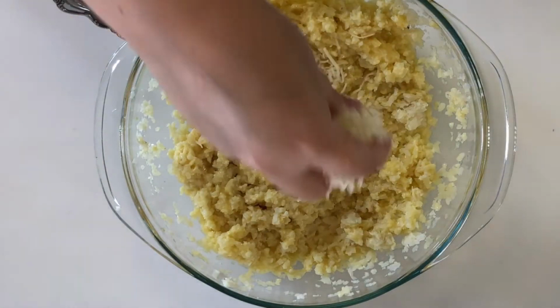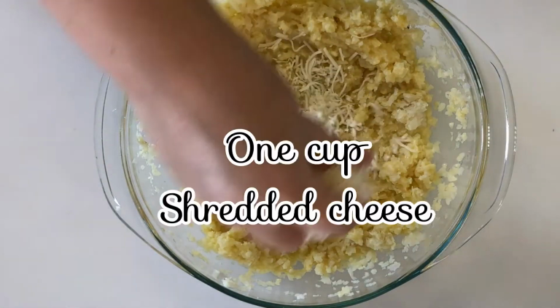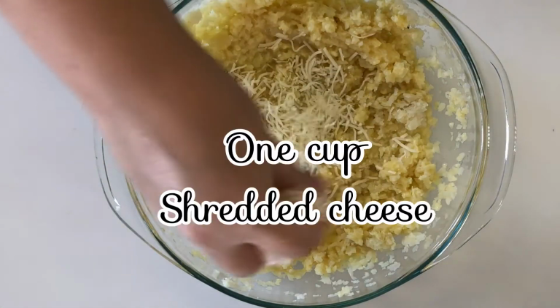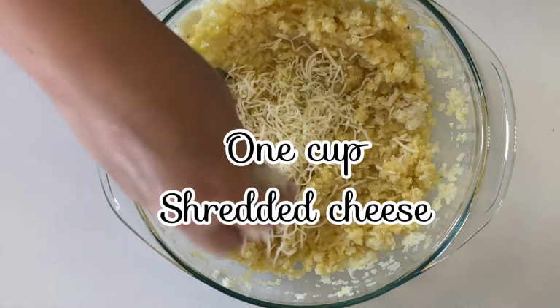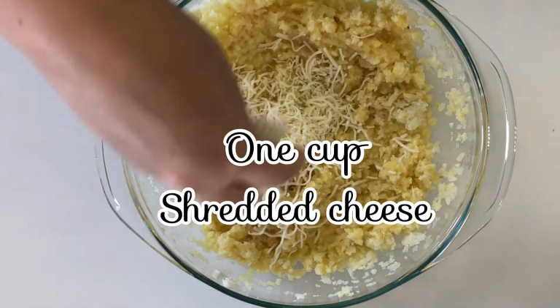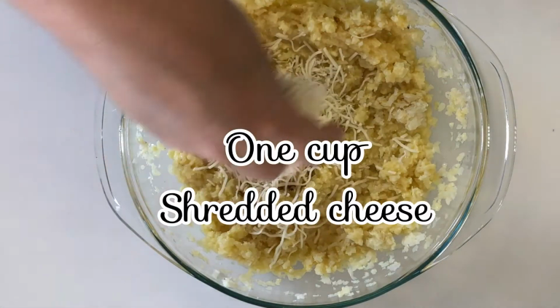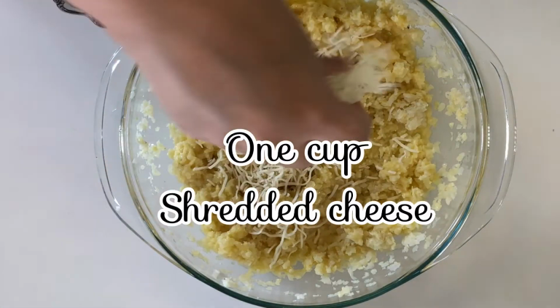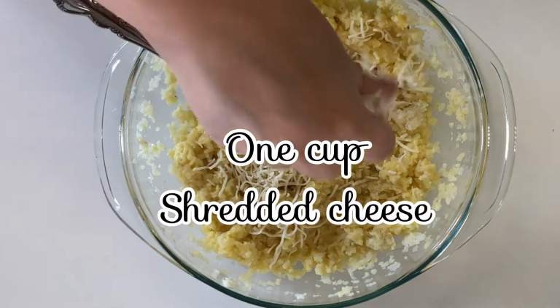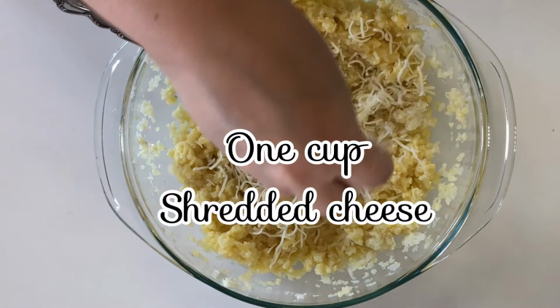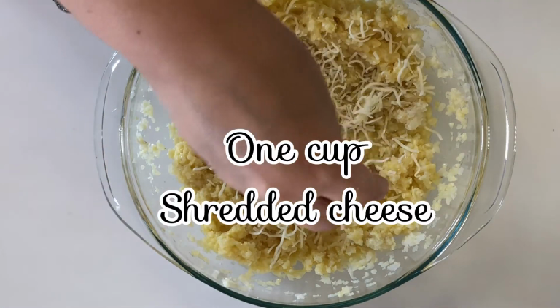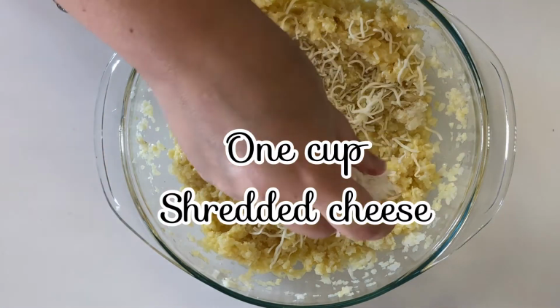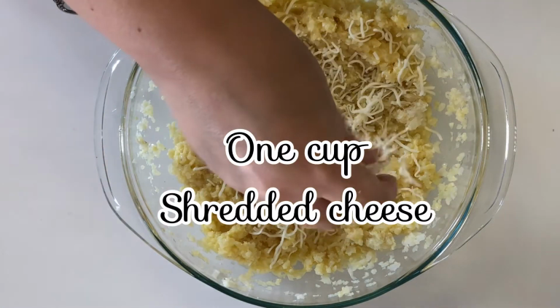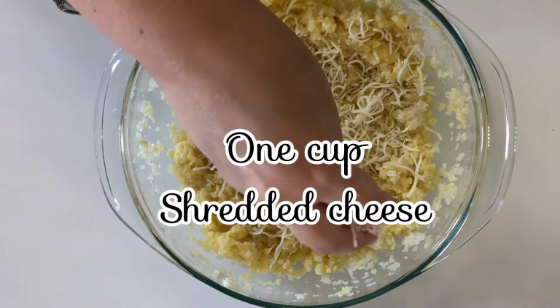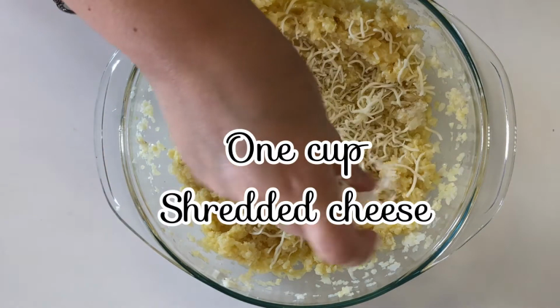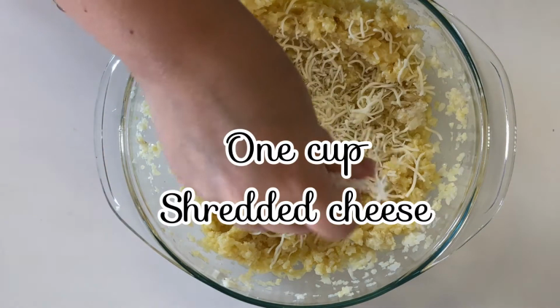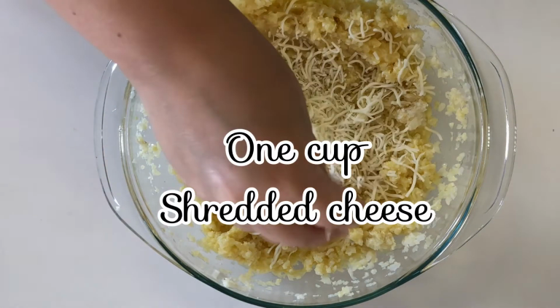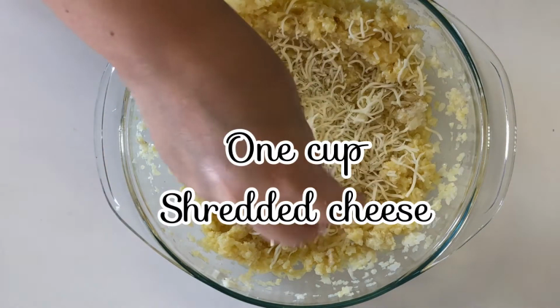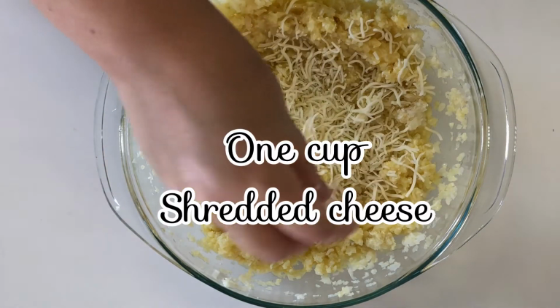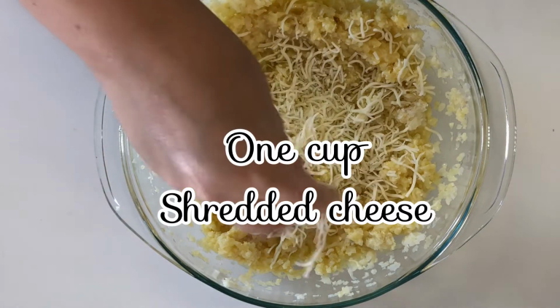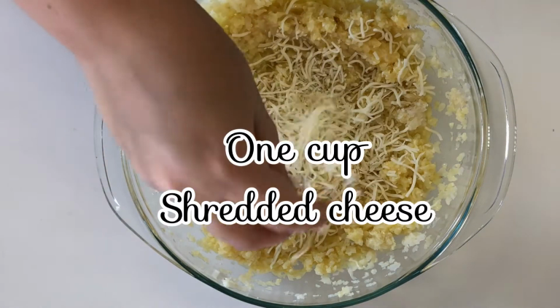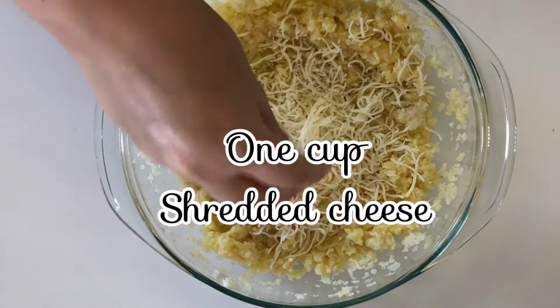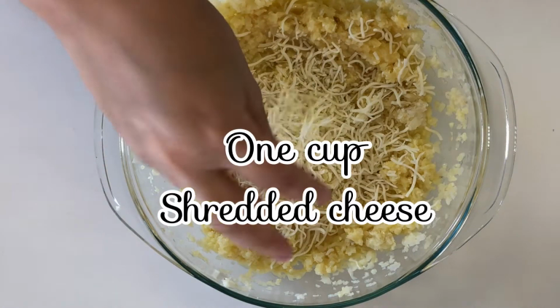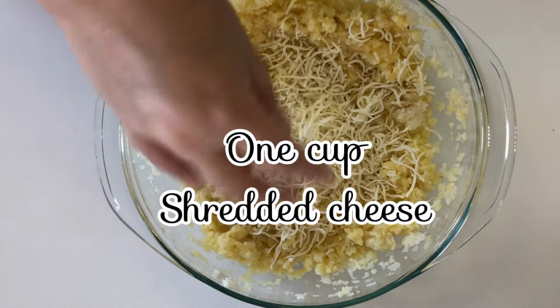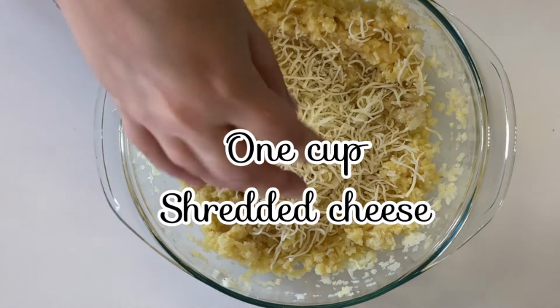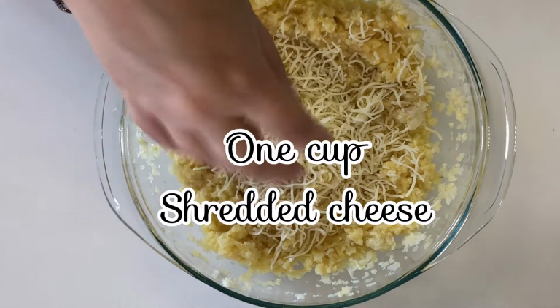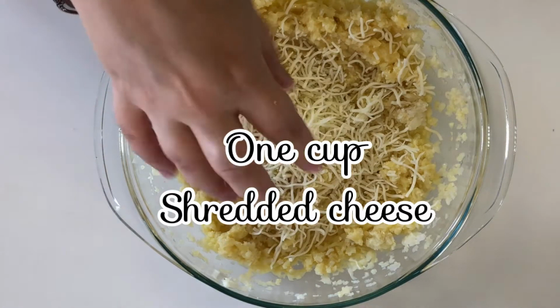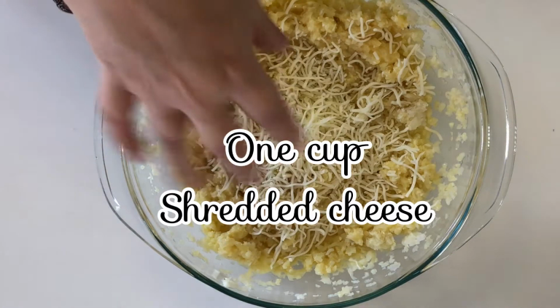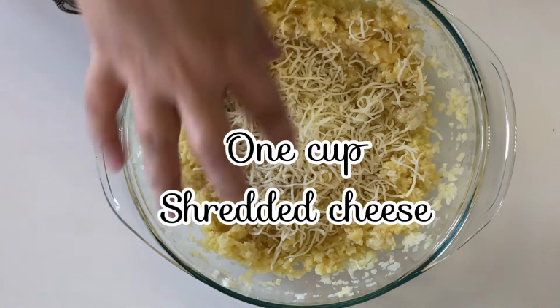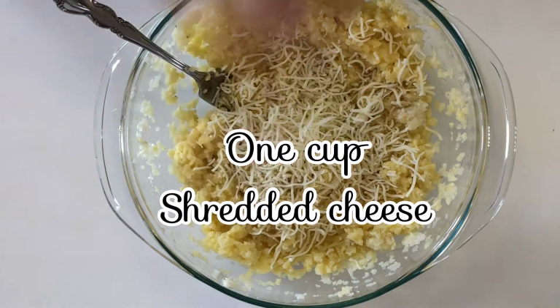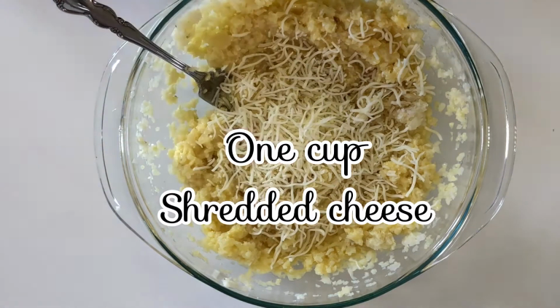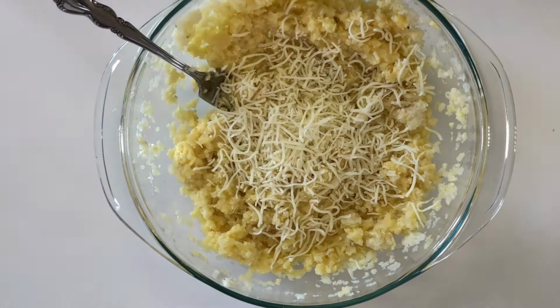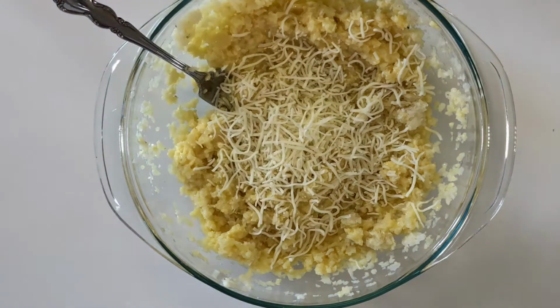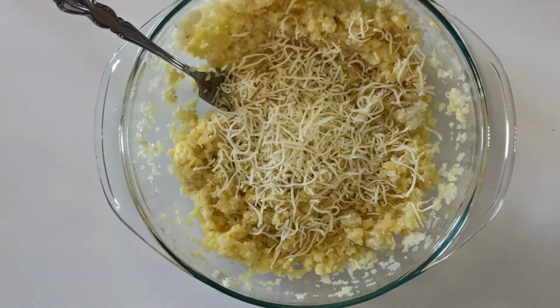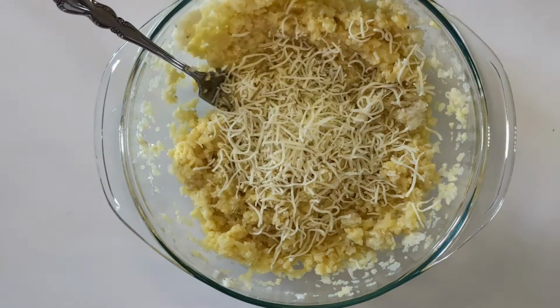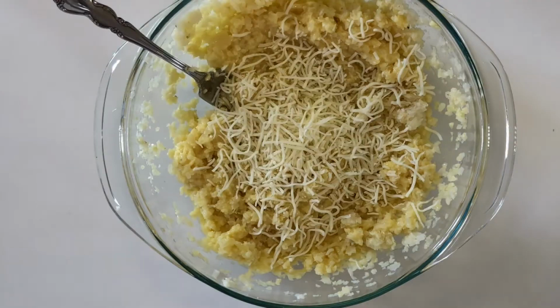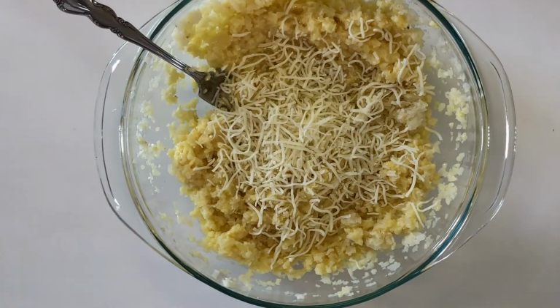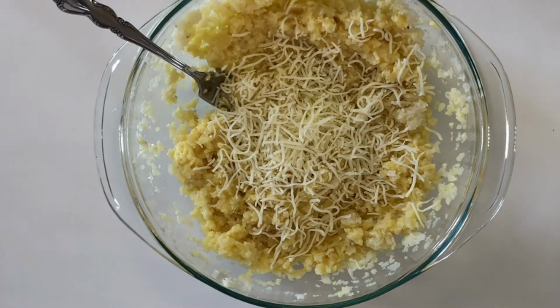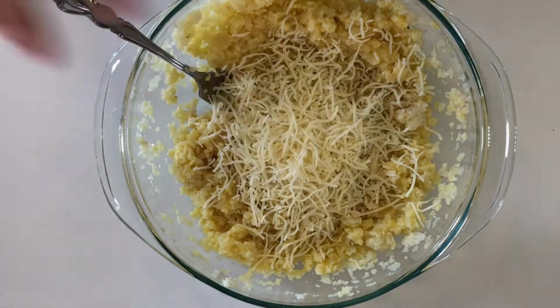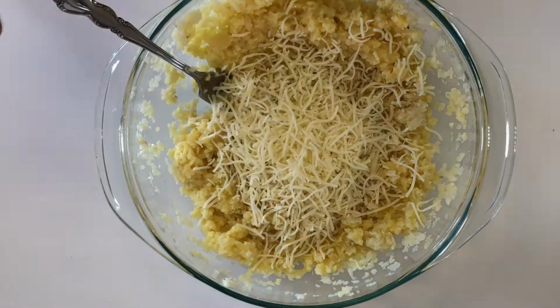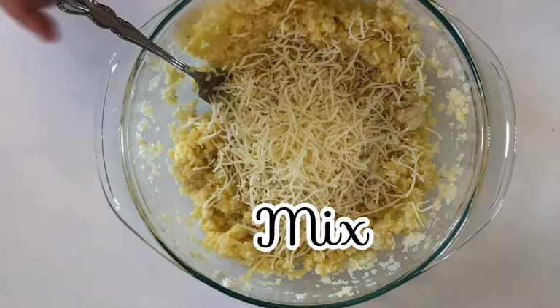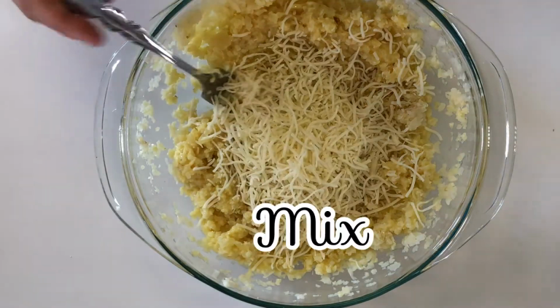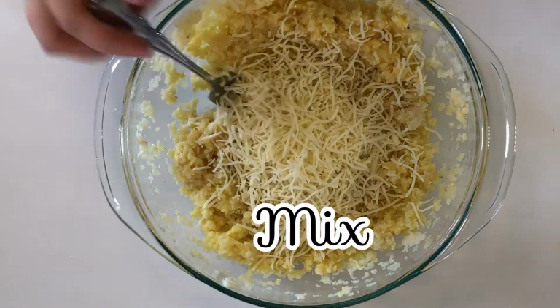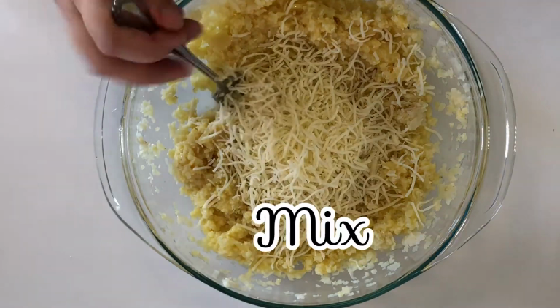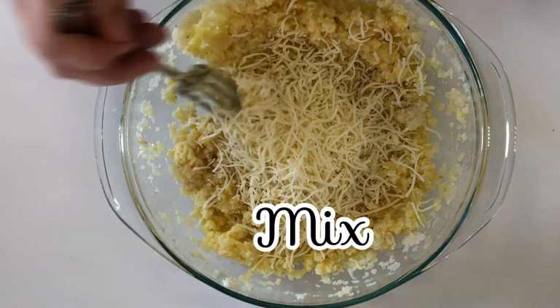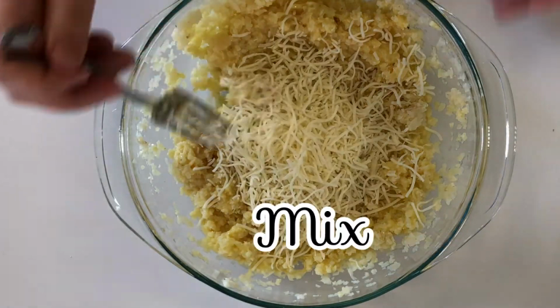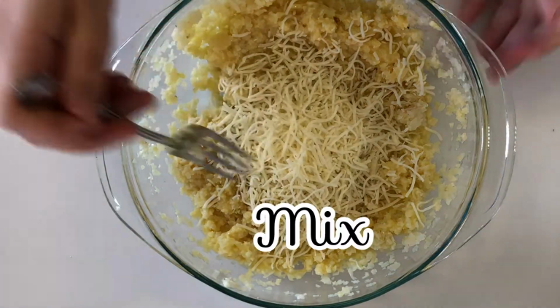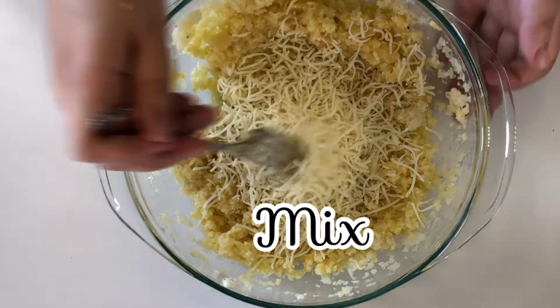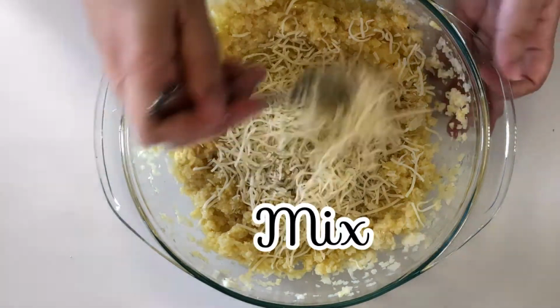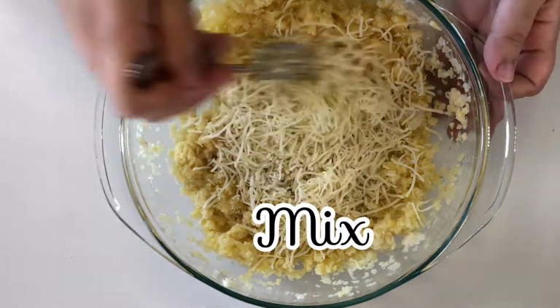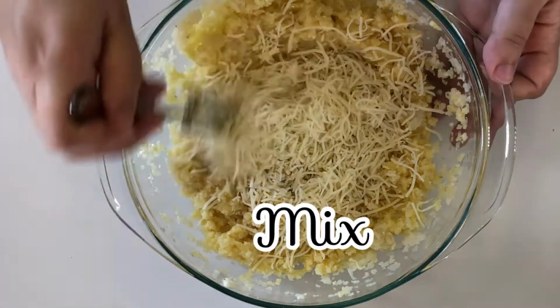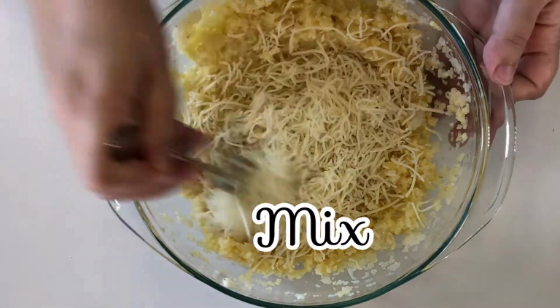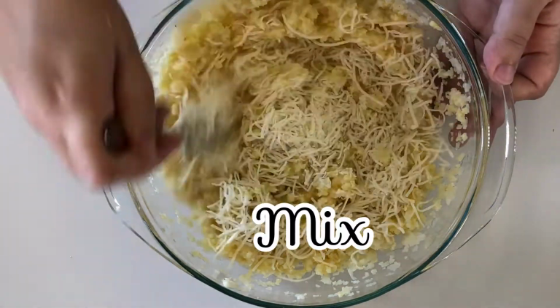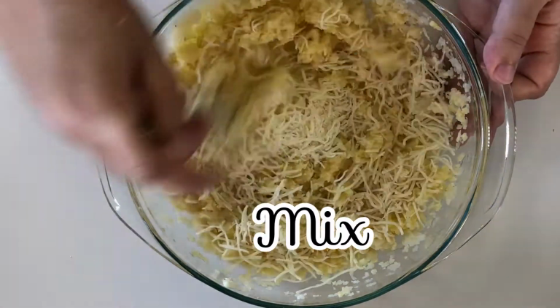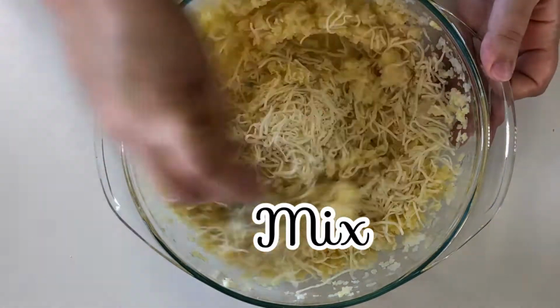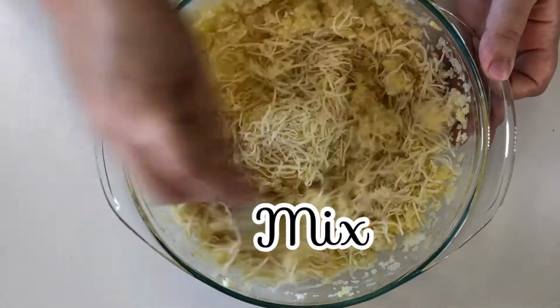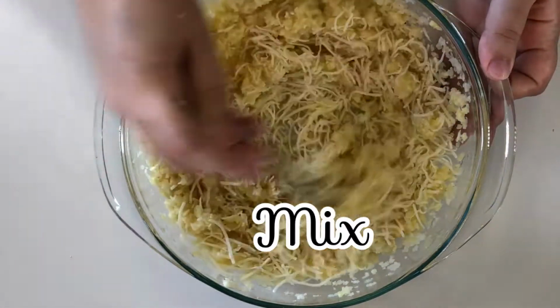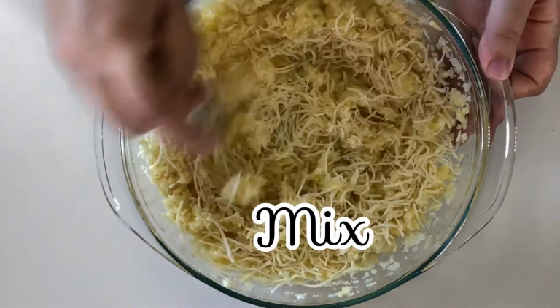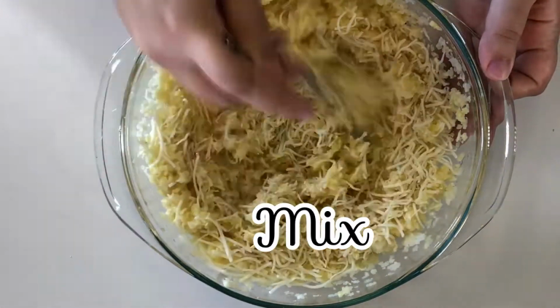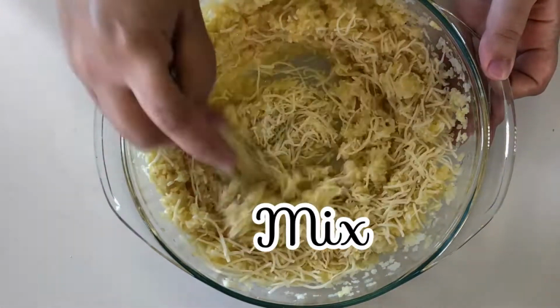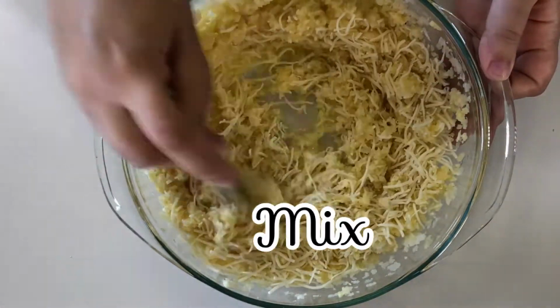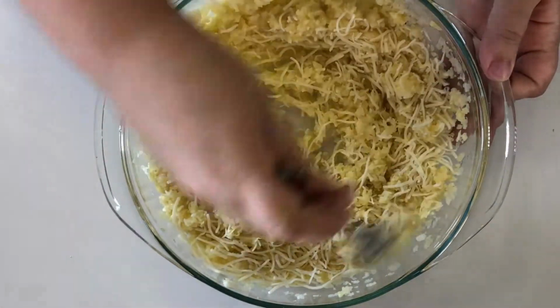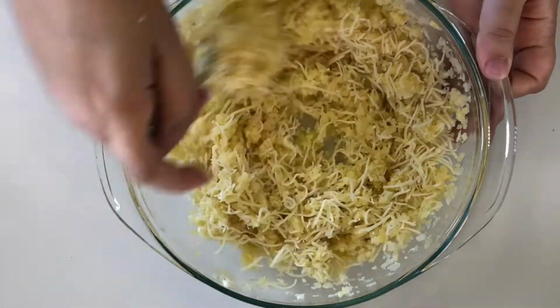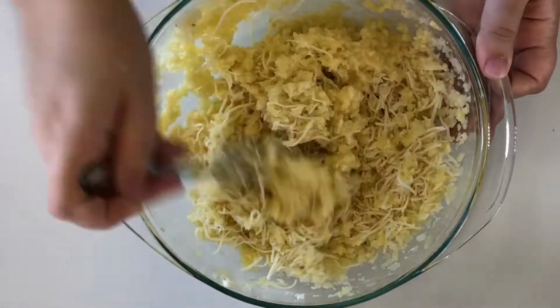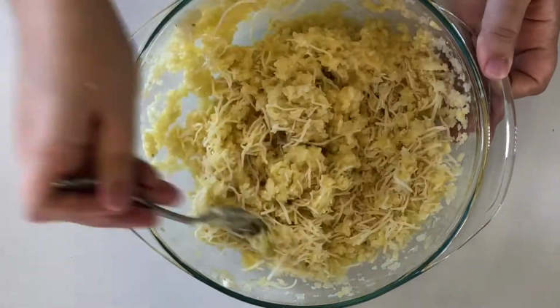Next you're gonna add one cup of shredded cheese. You can use any cheese you like. I used a combination of mozzarella, Swiss, and Gruyere.